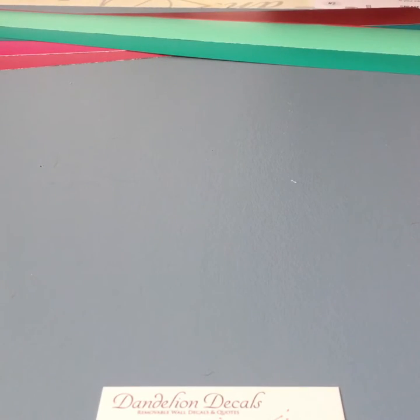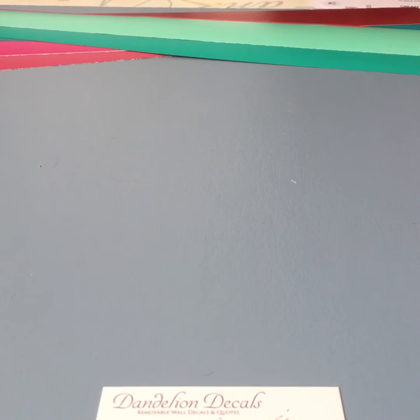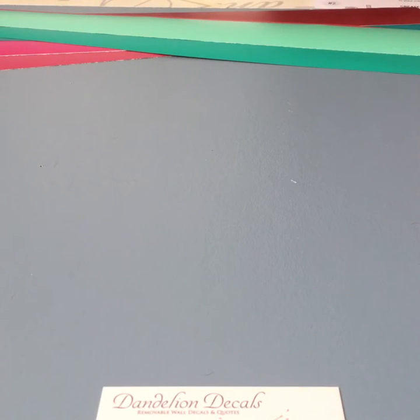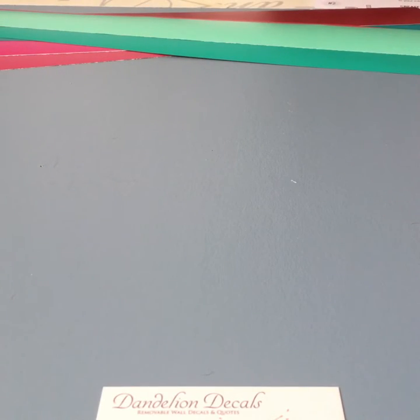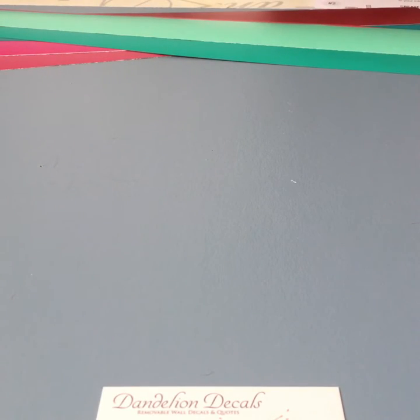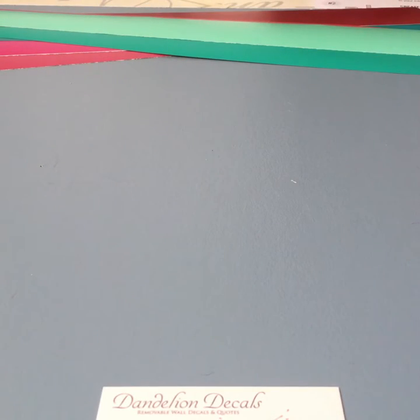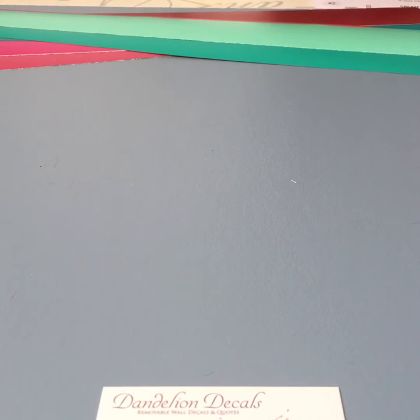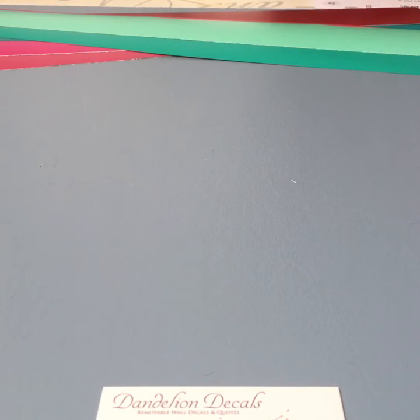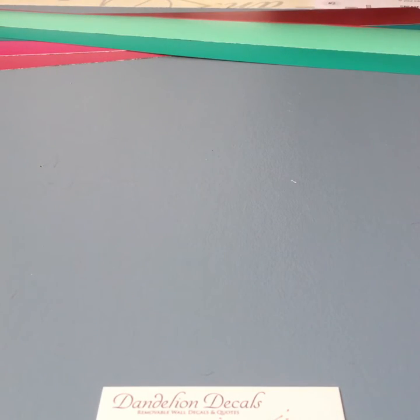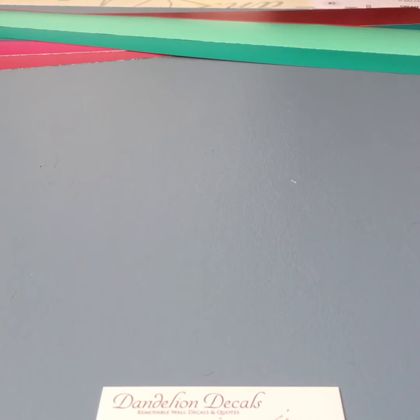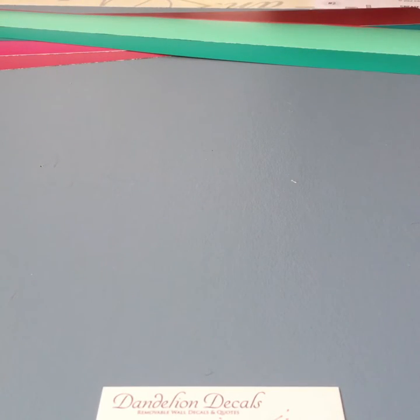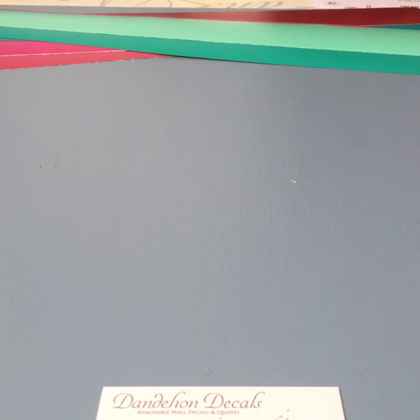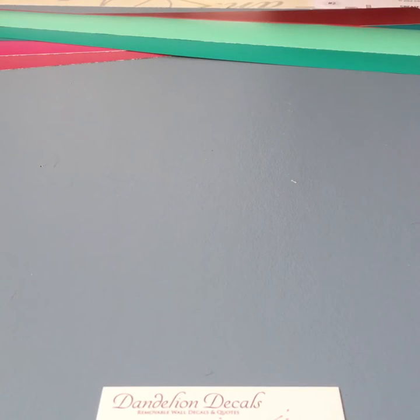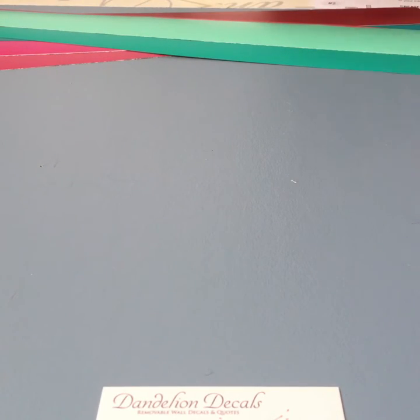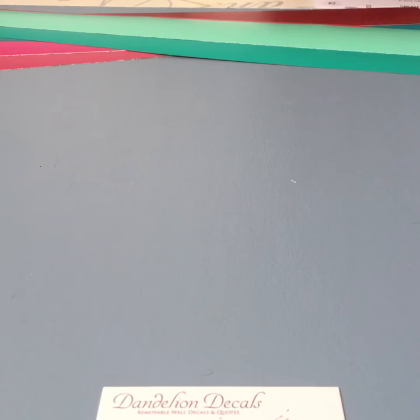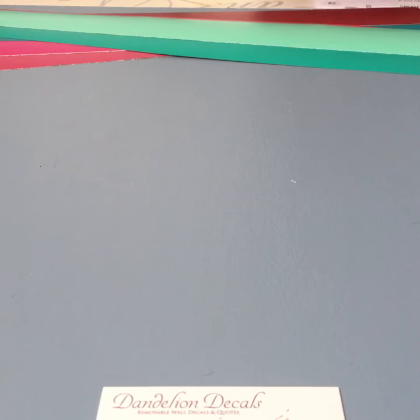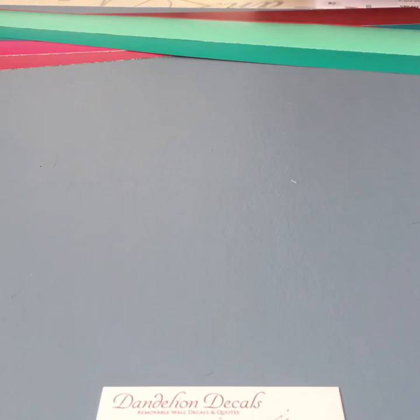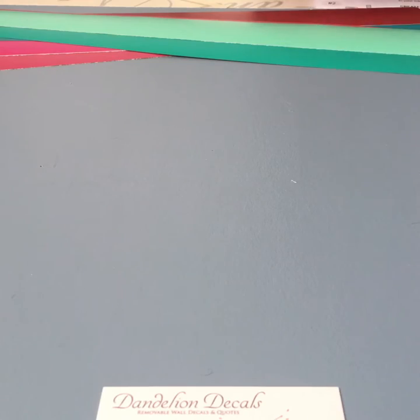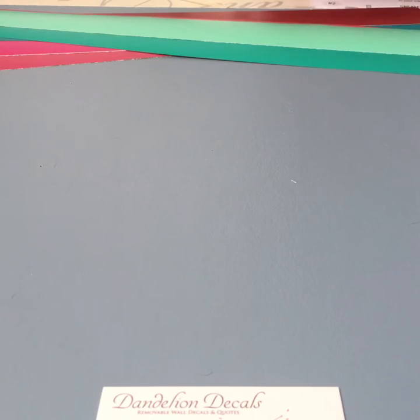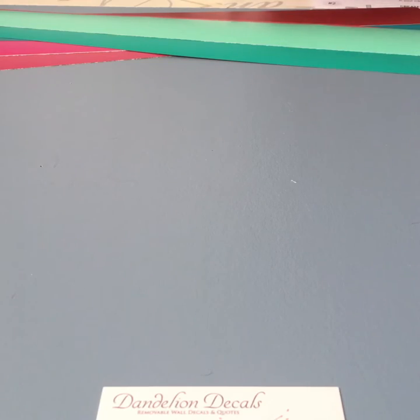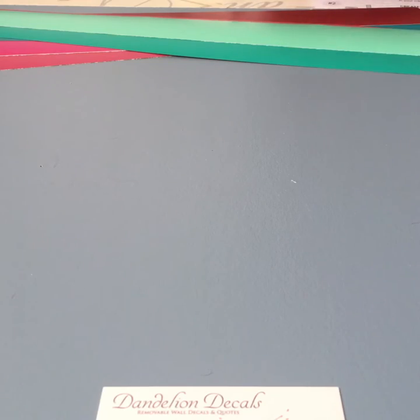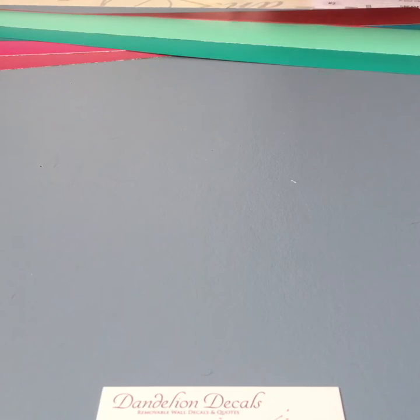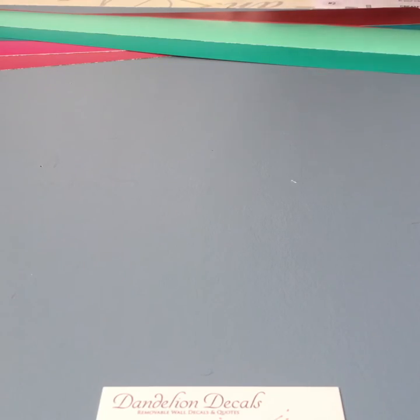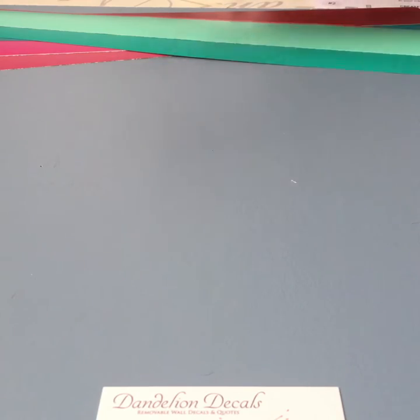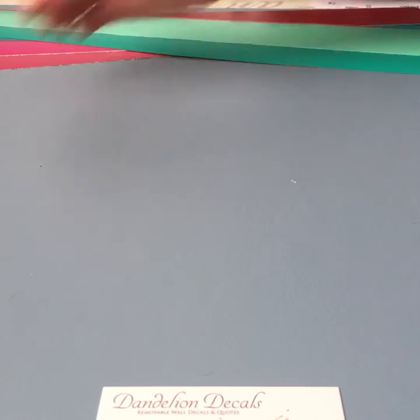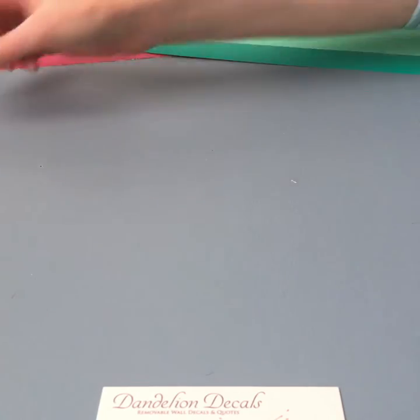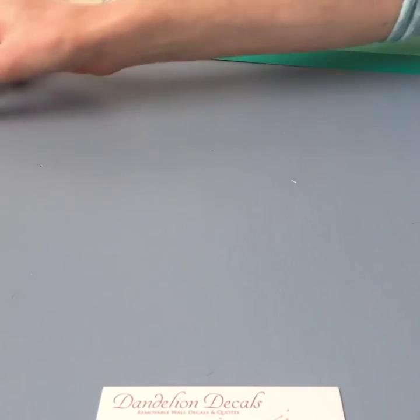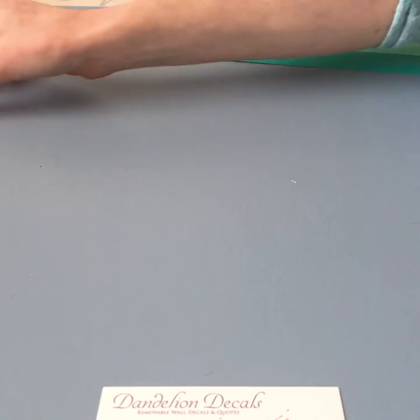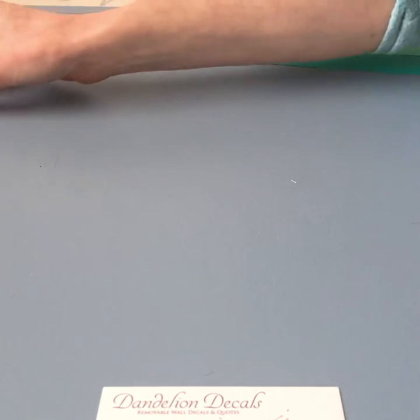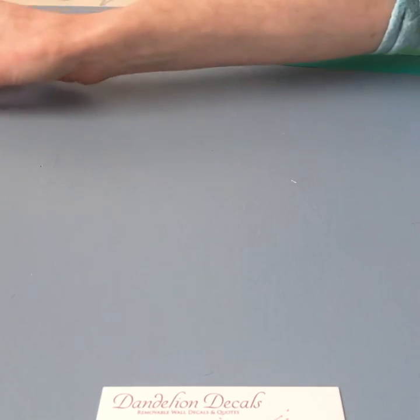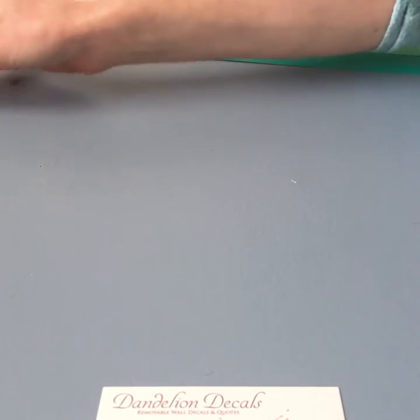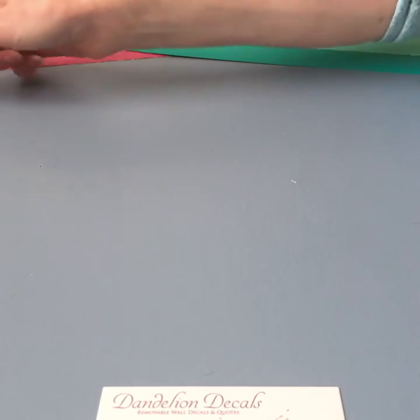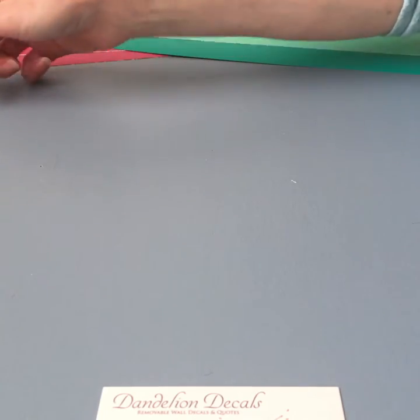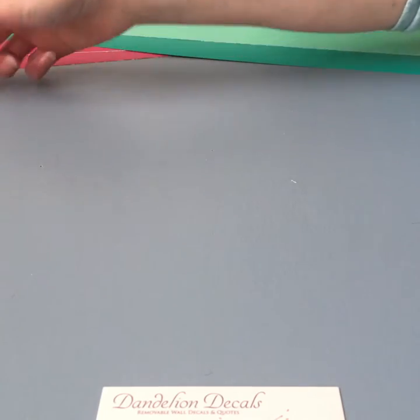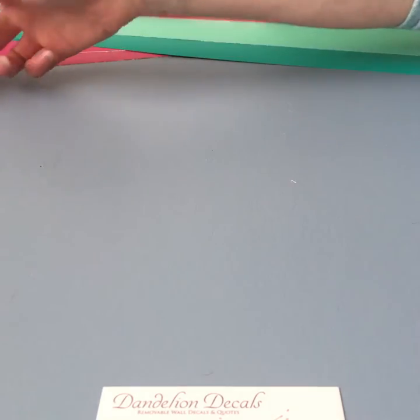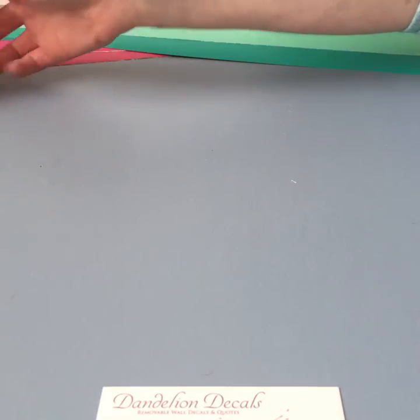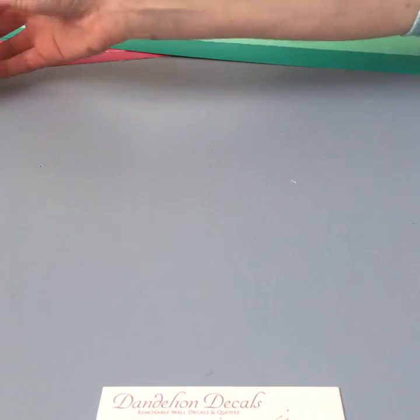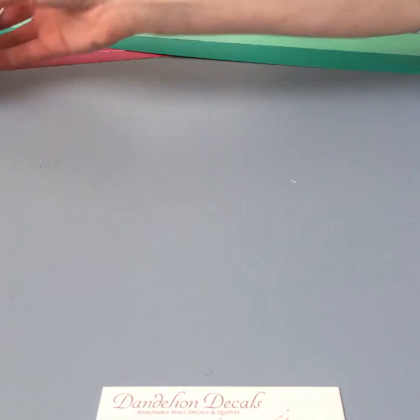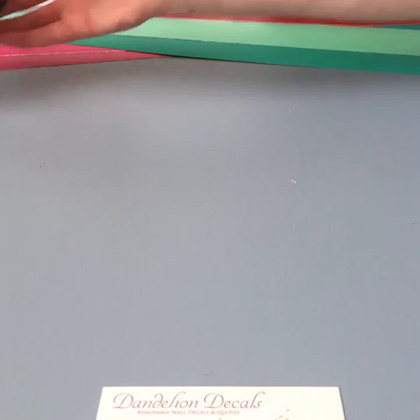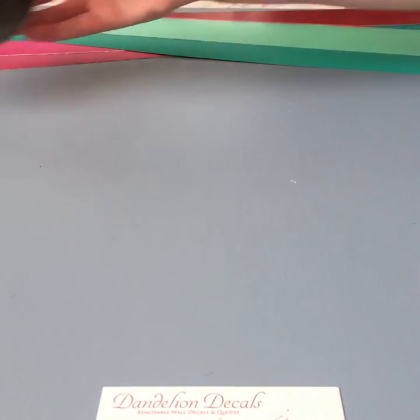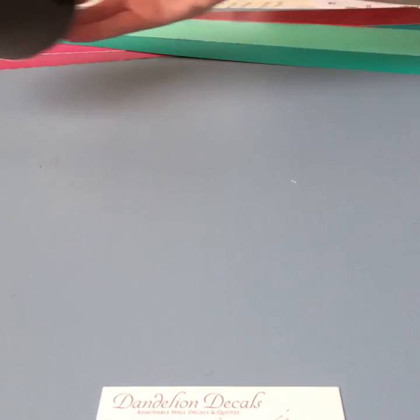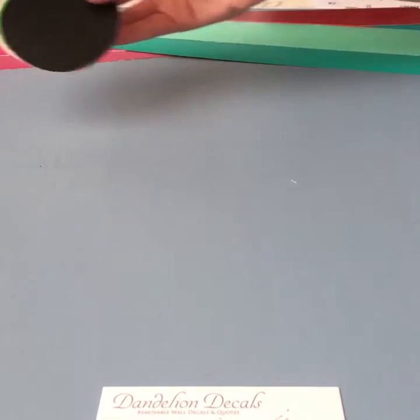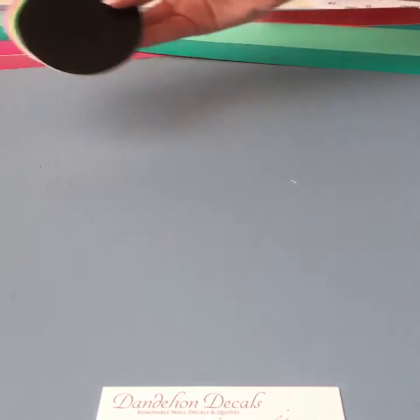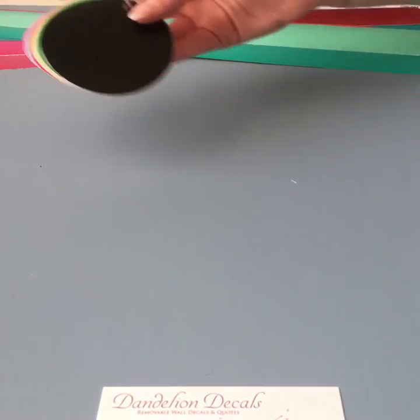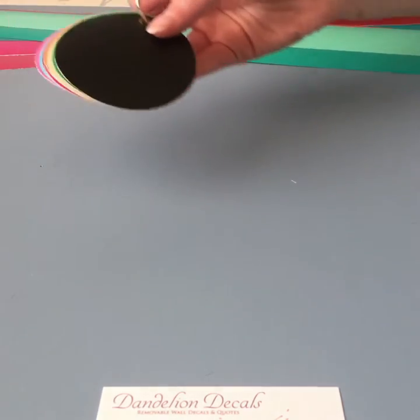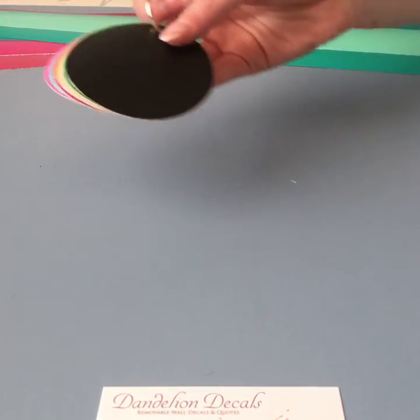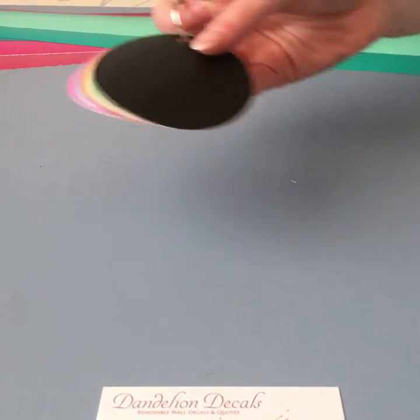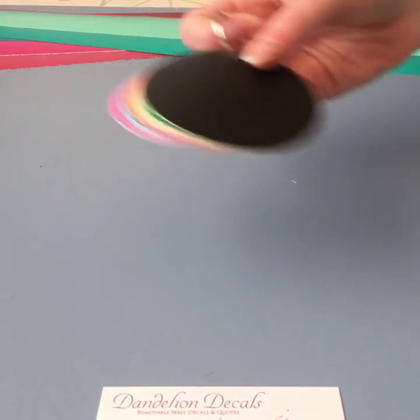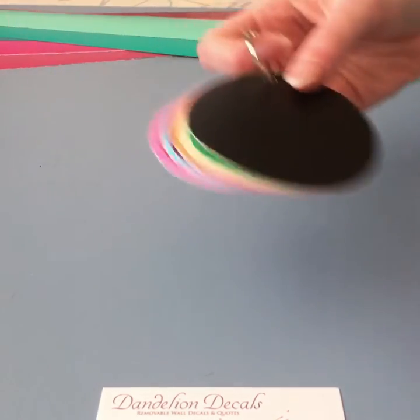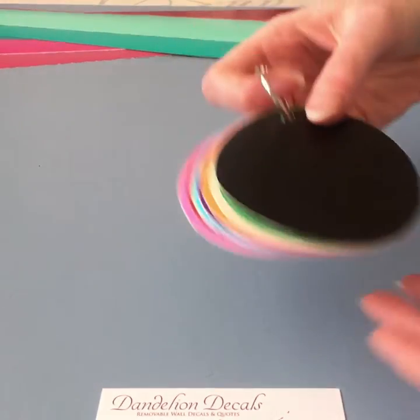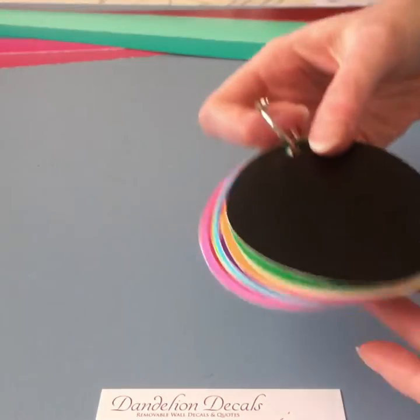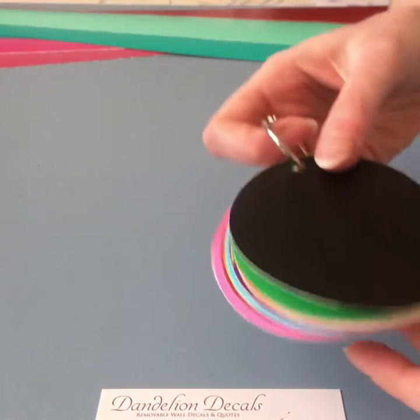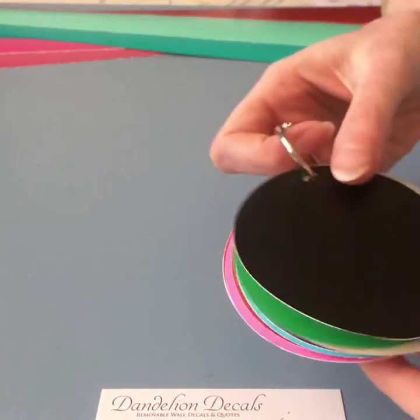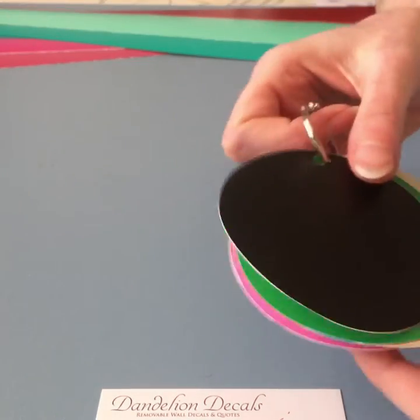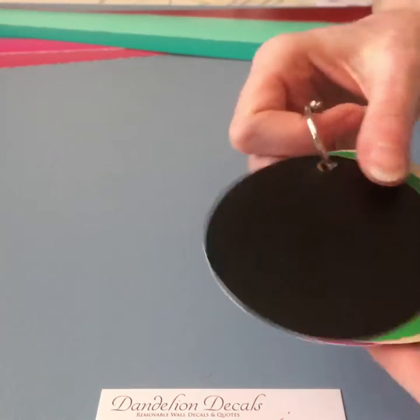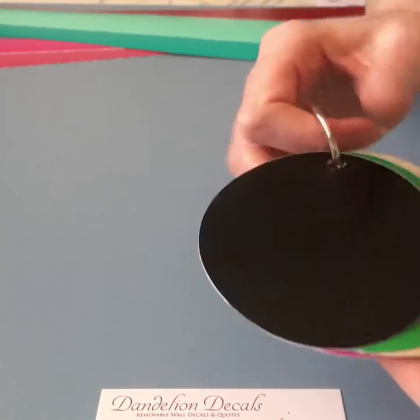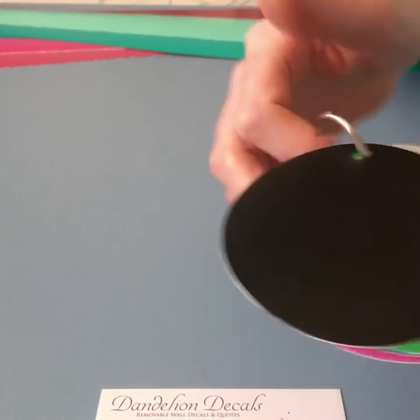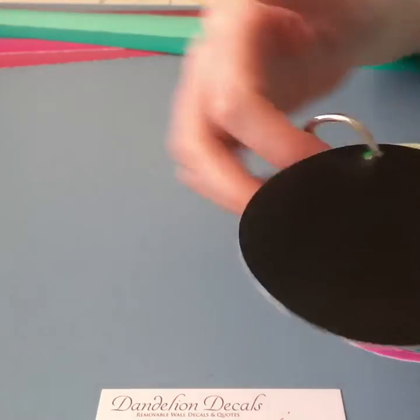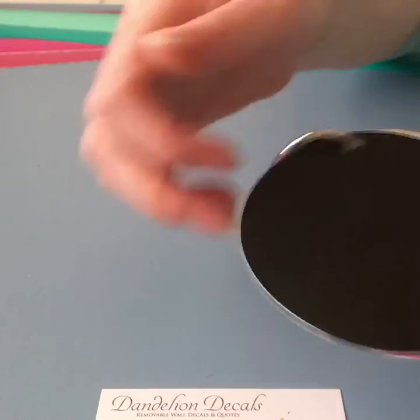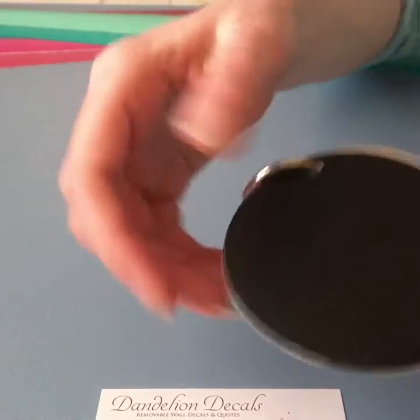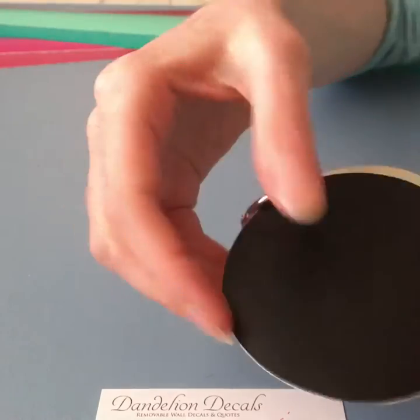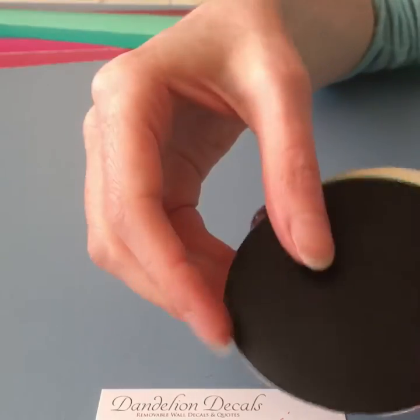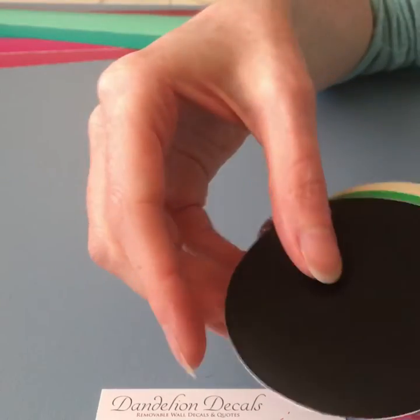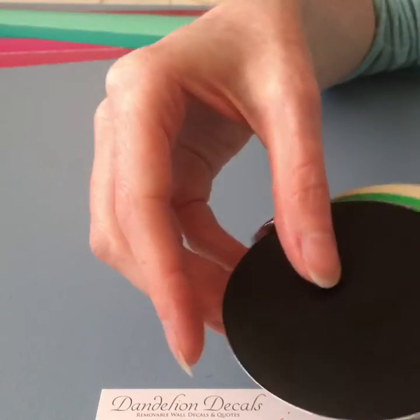If you'd like to keep watching, I'm going to walk through some of our color choices so you can see them, because online they tend to look a little different.